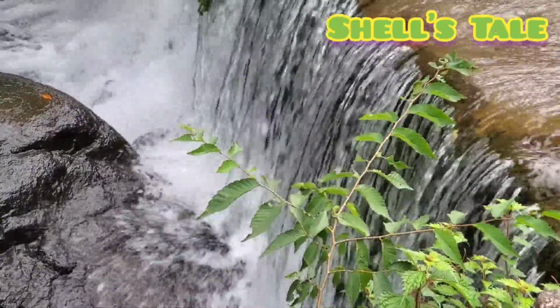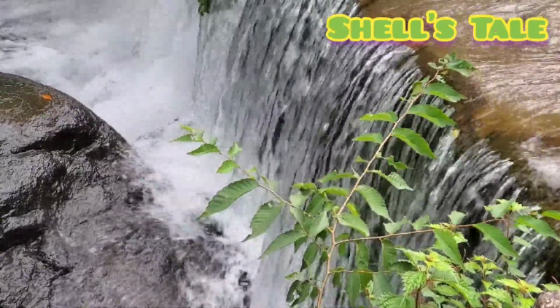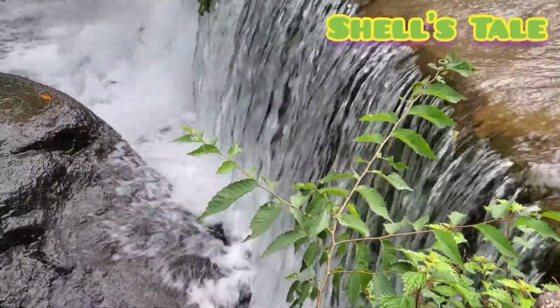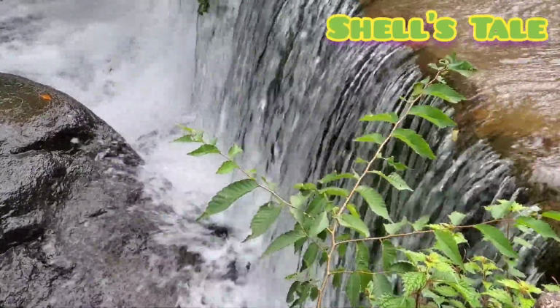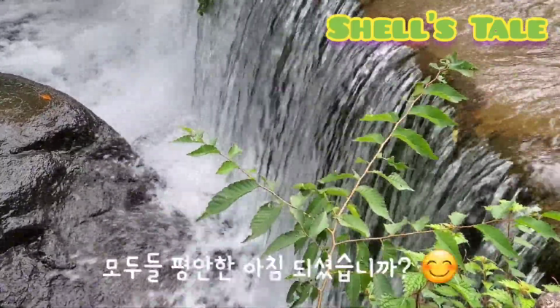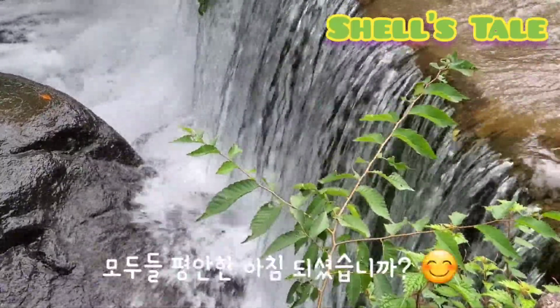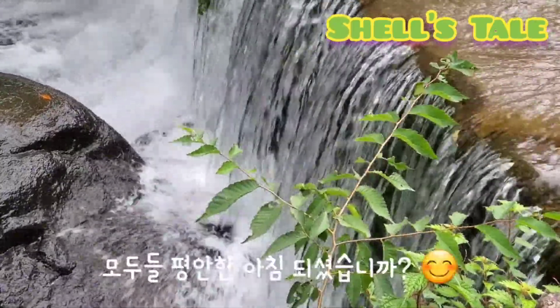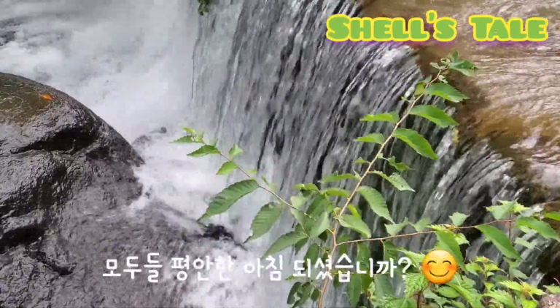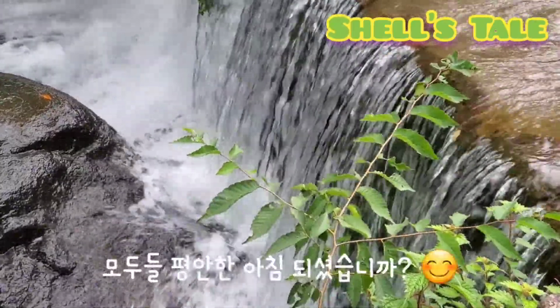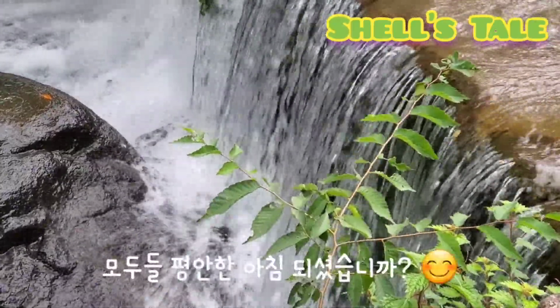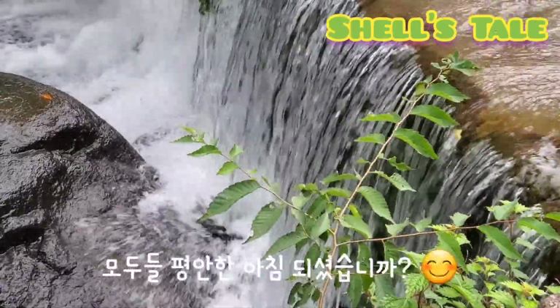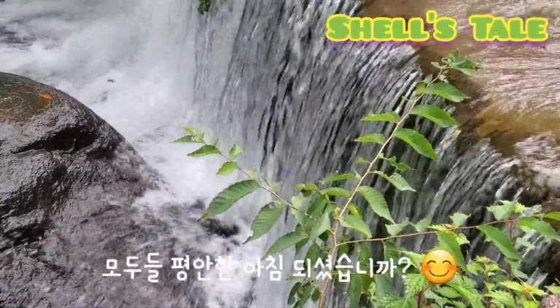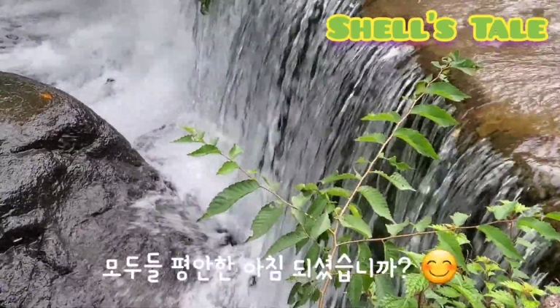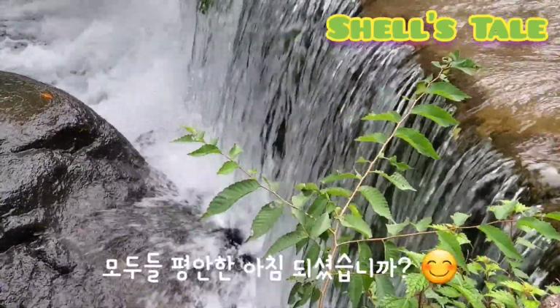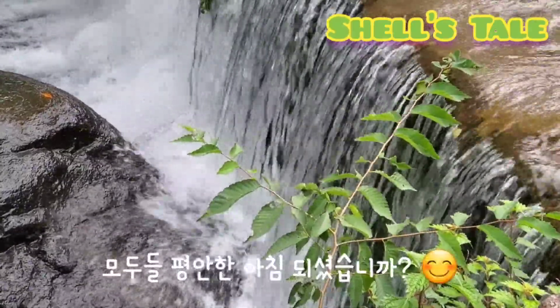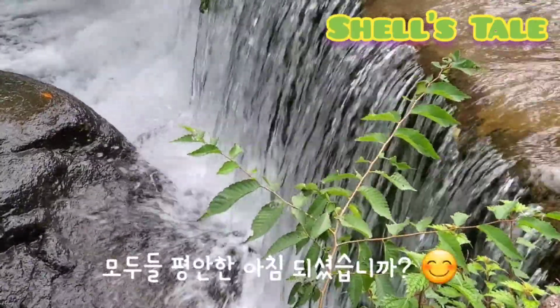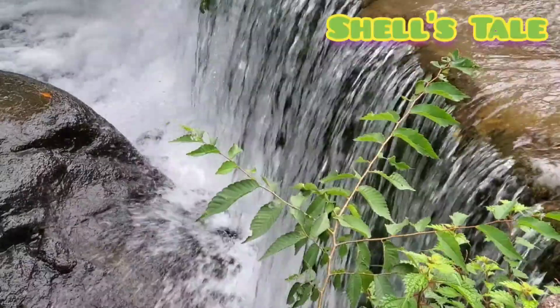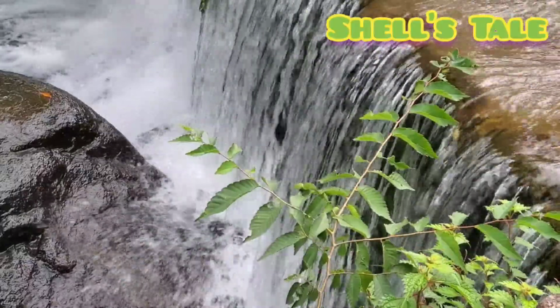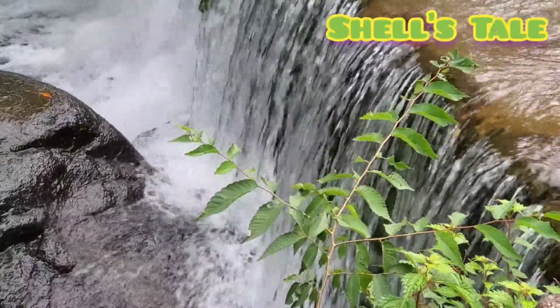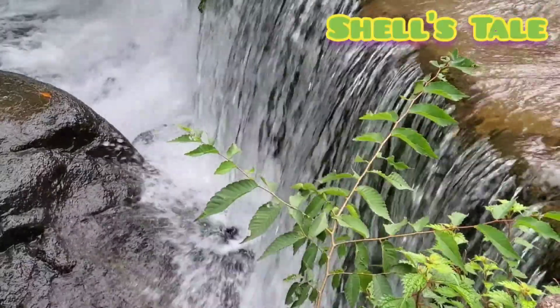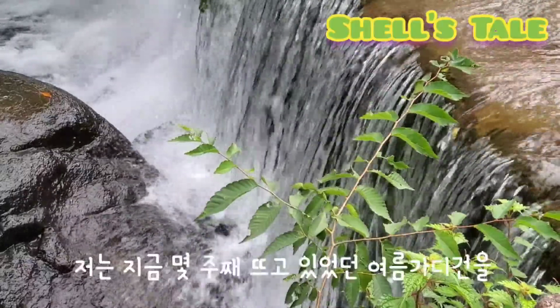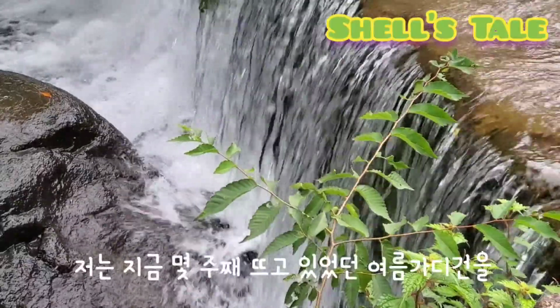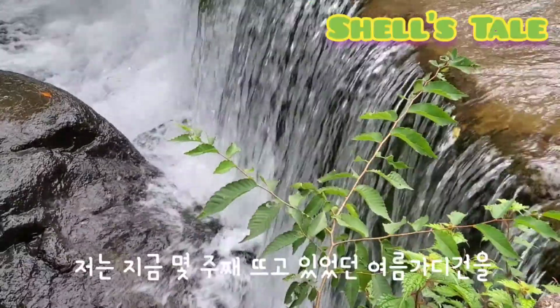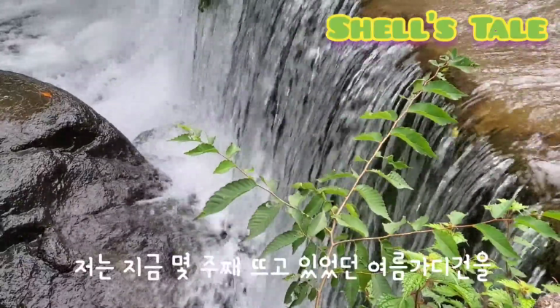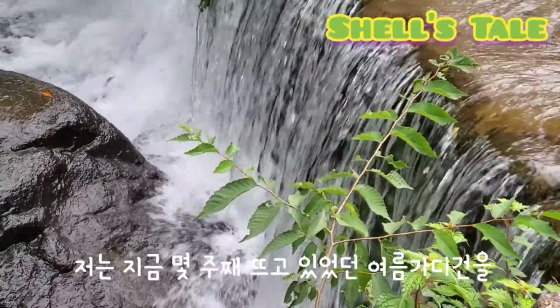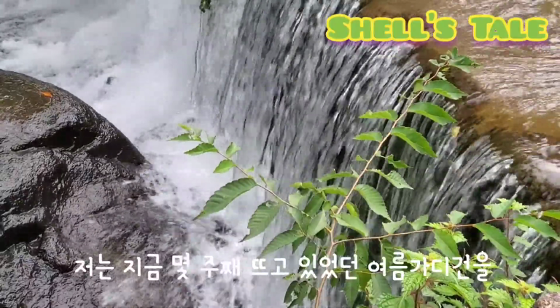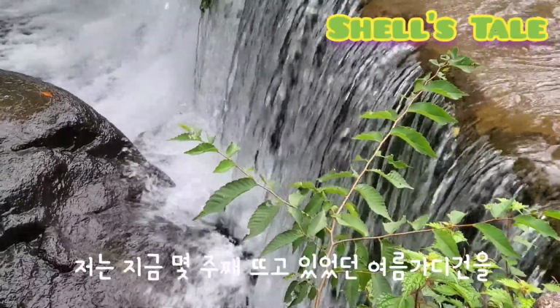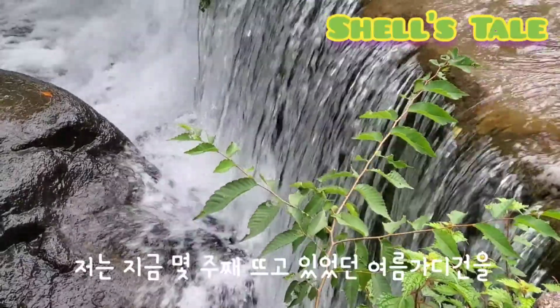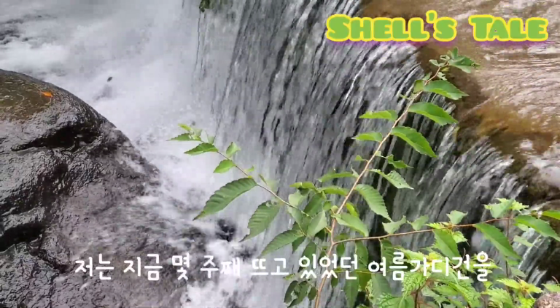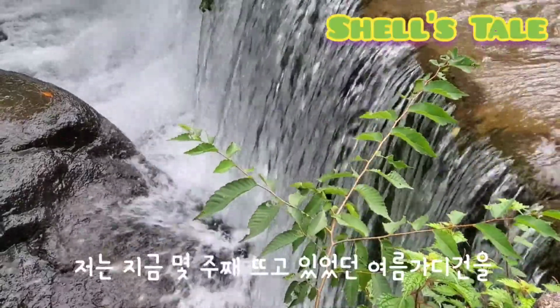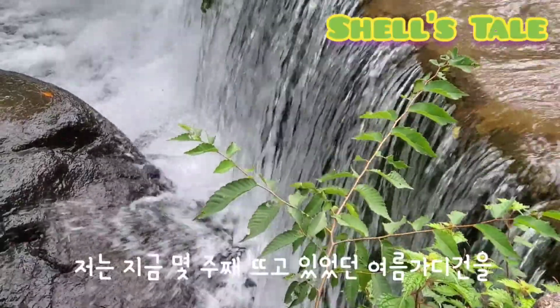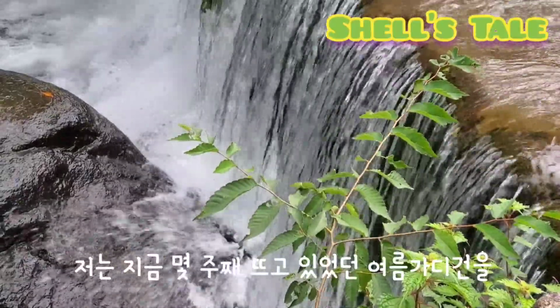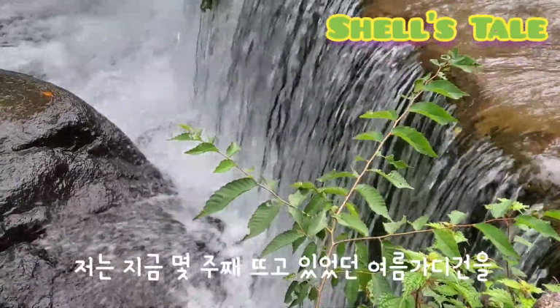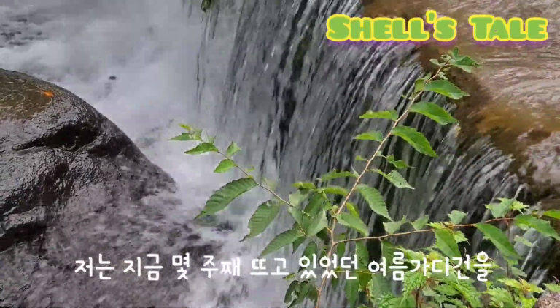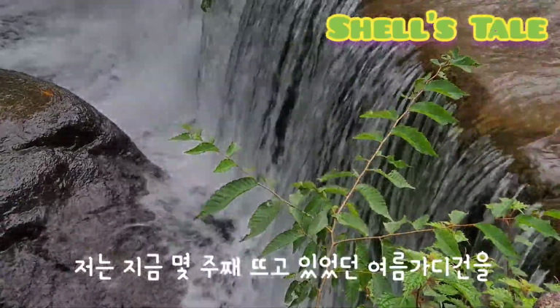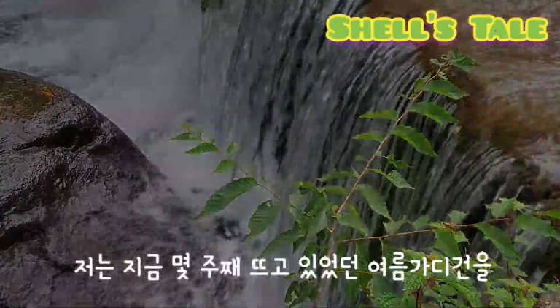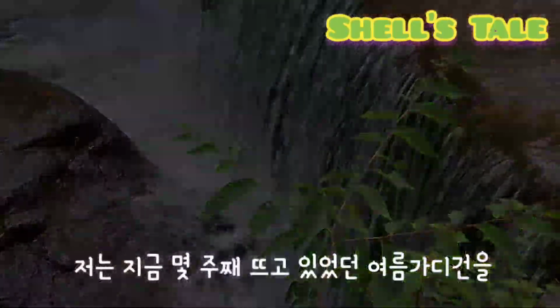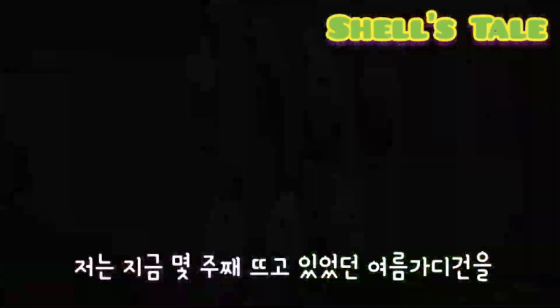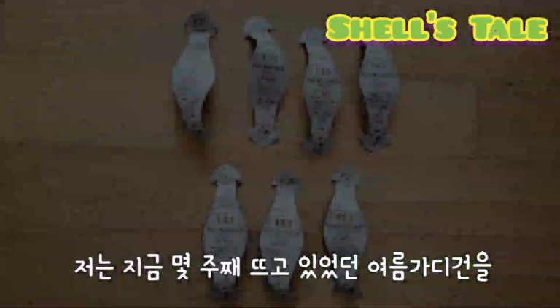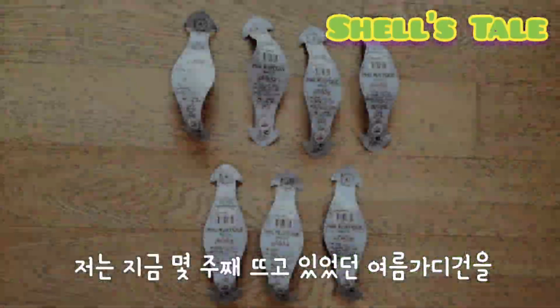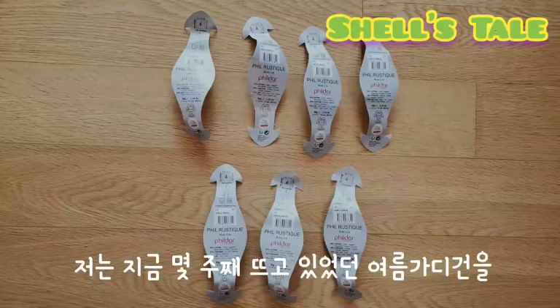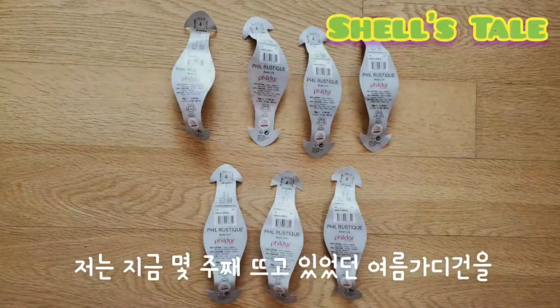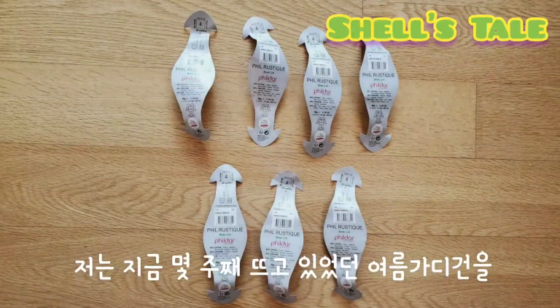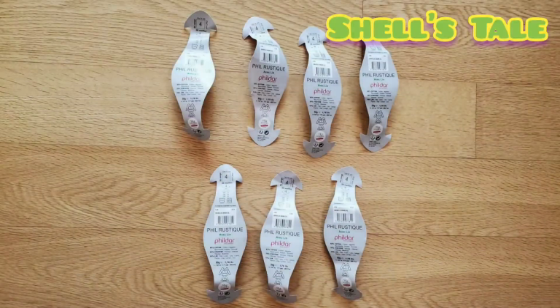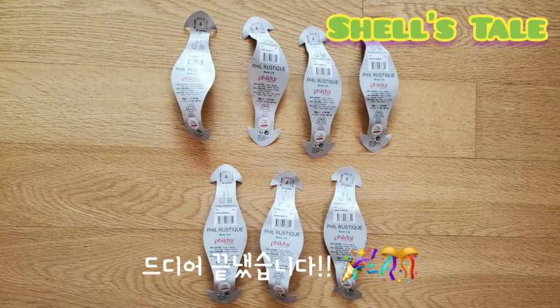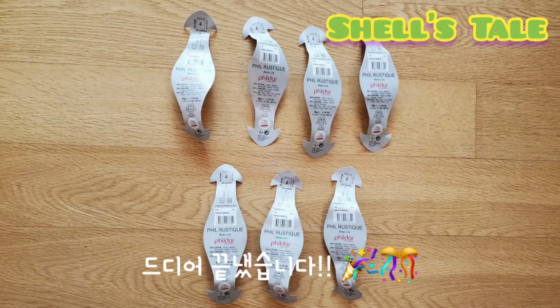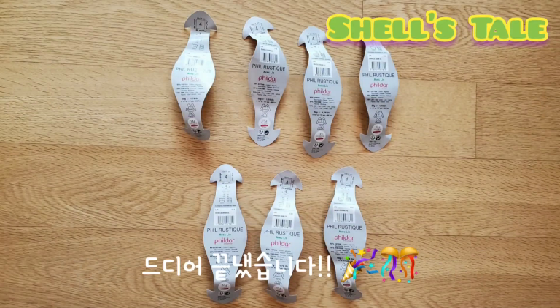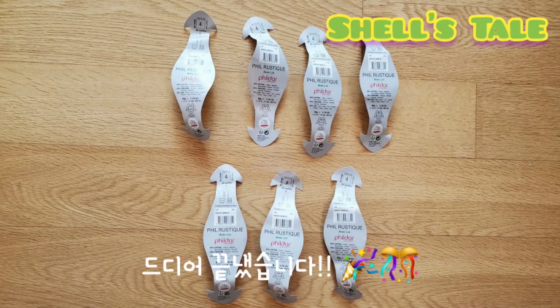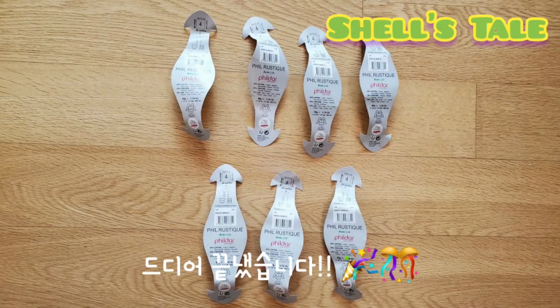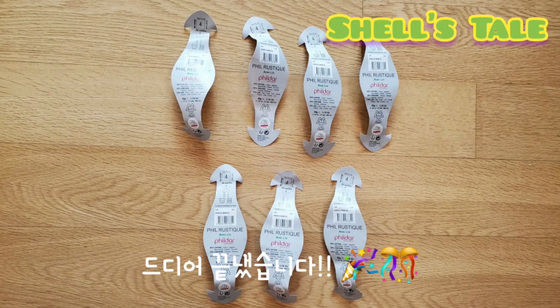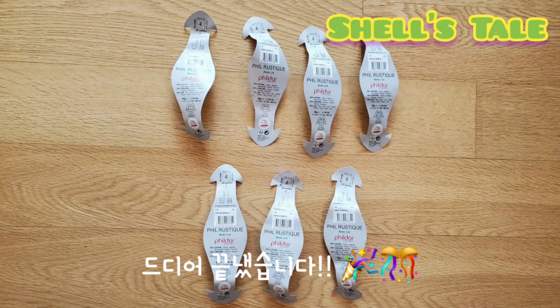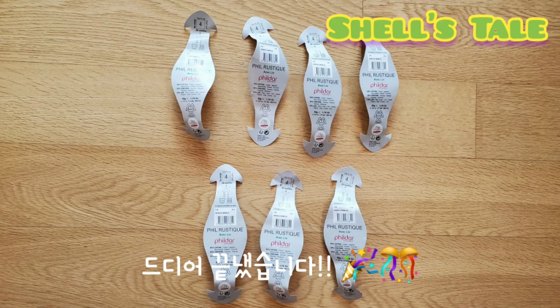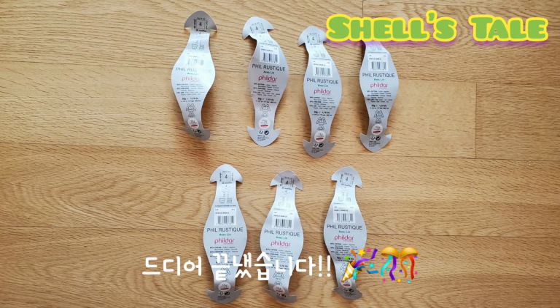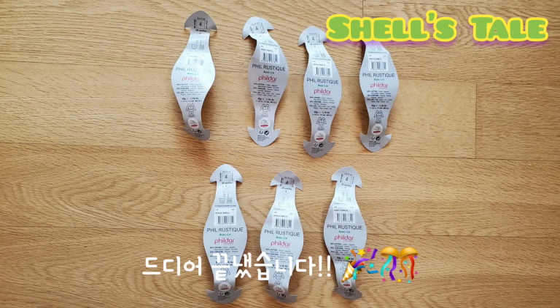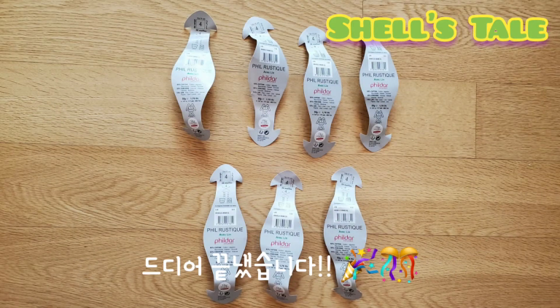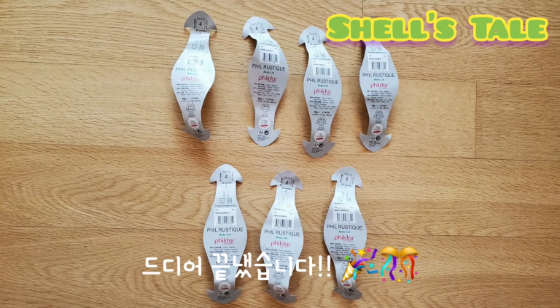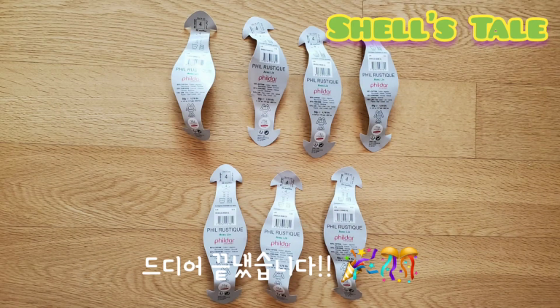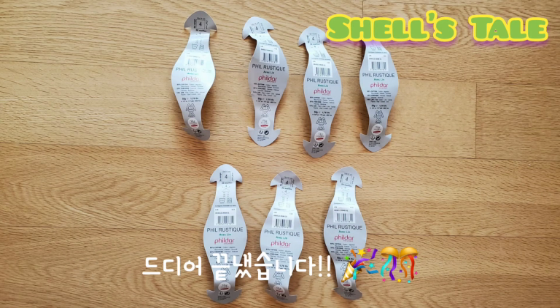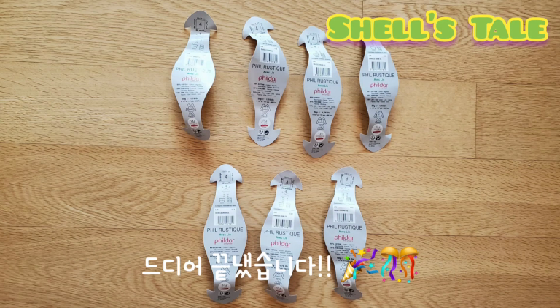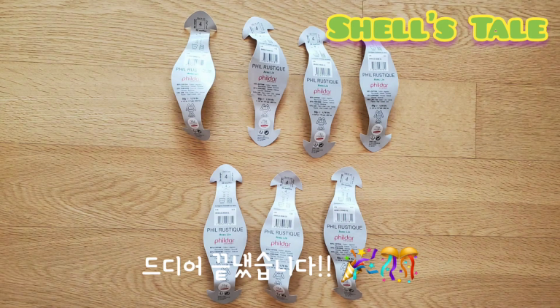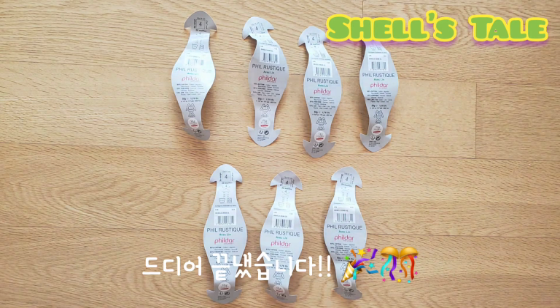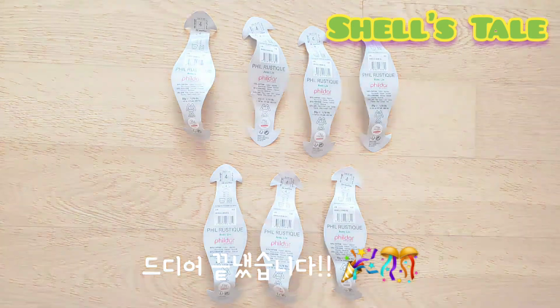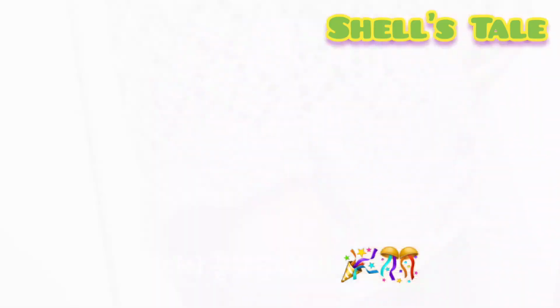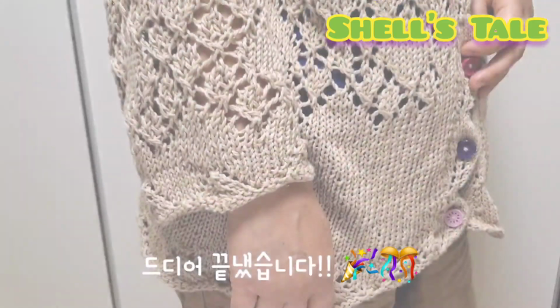Good morning everyone! Finally I finished my summer cardigan that I was working on for the past few weeks.